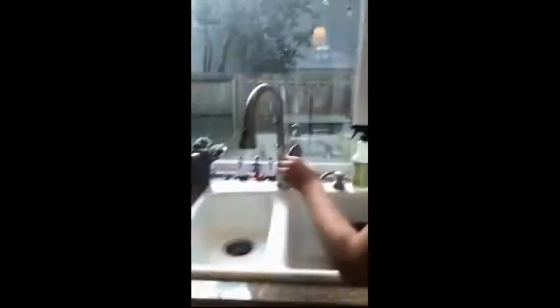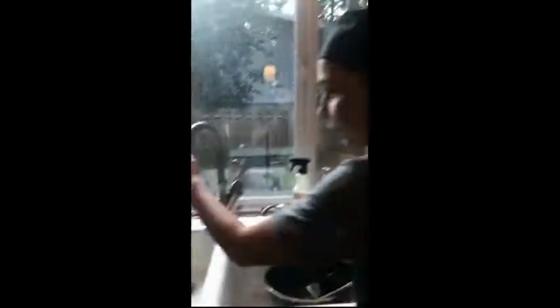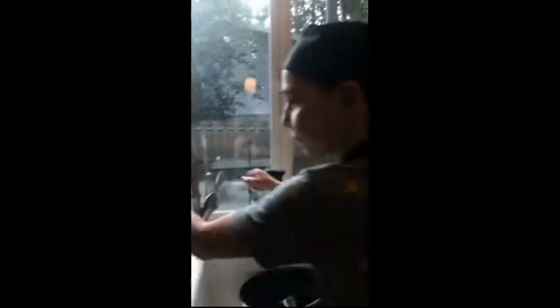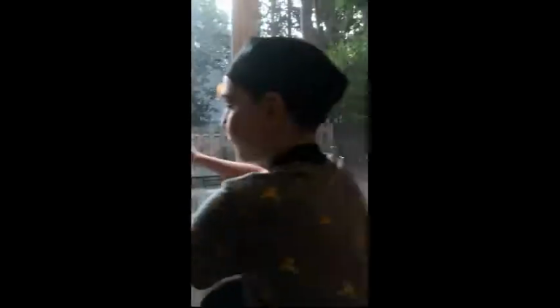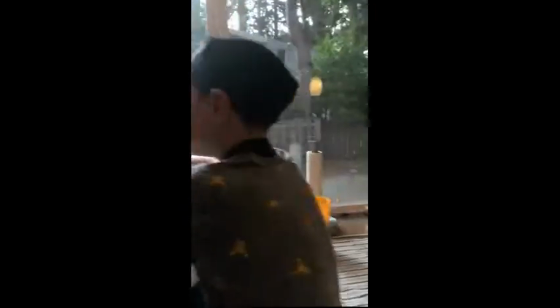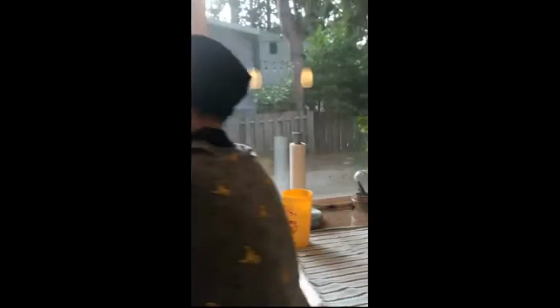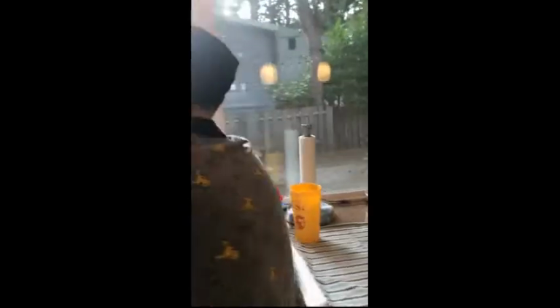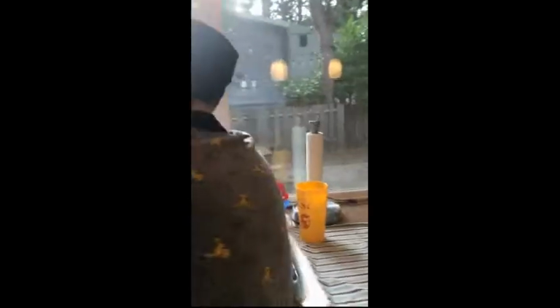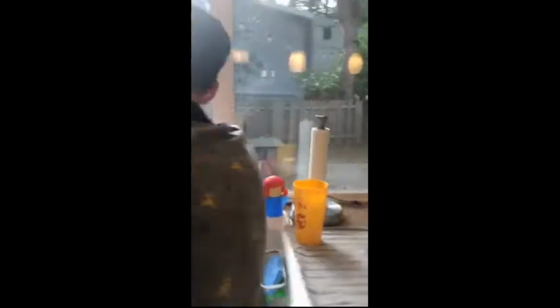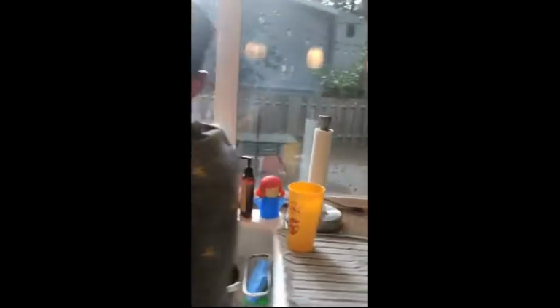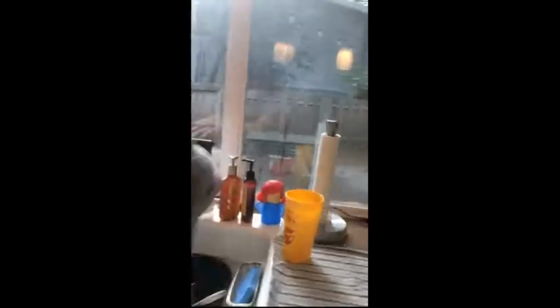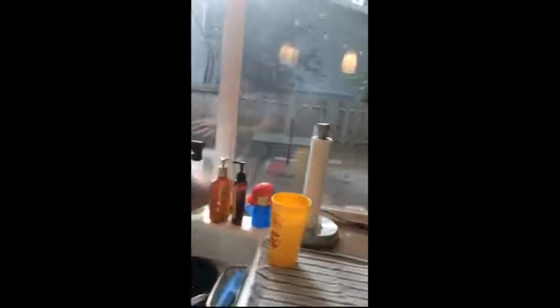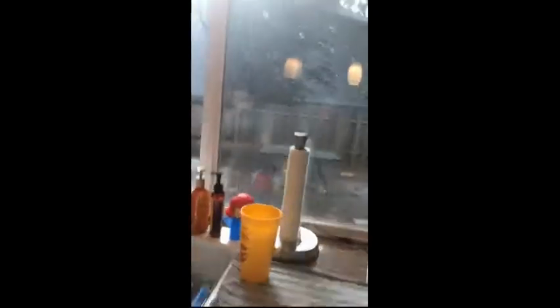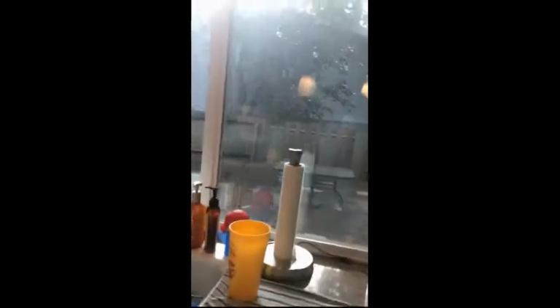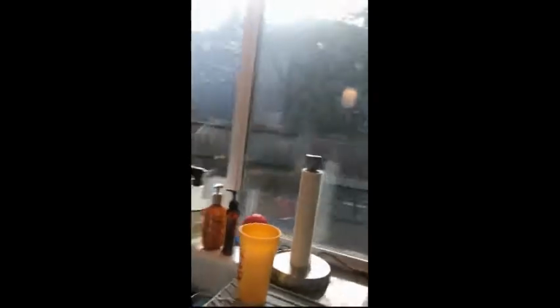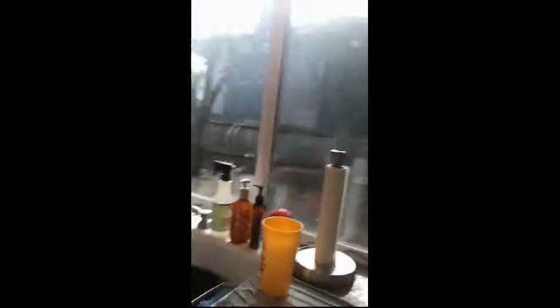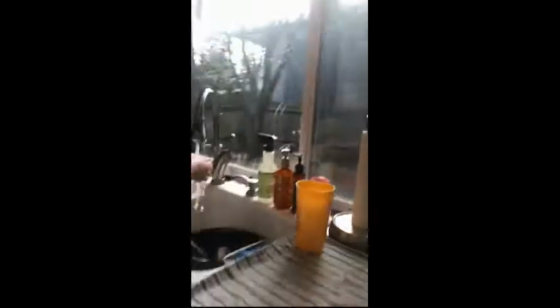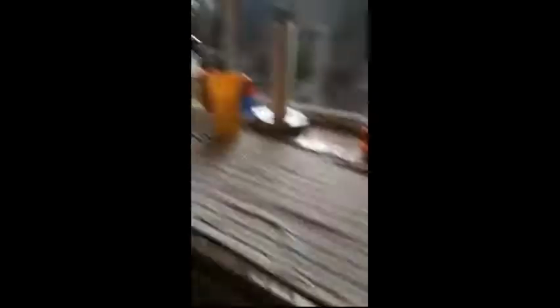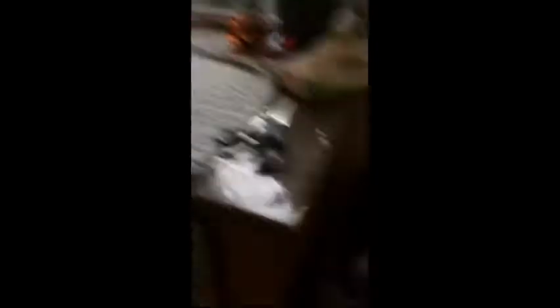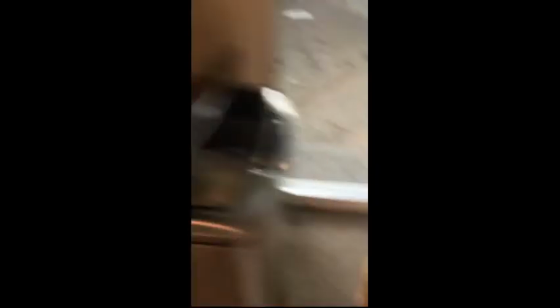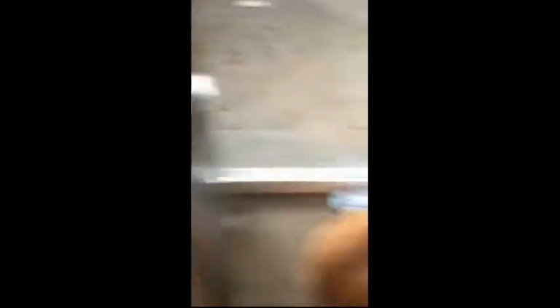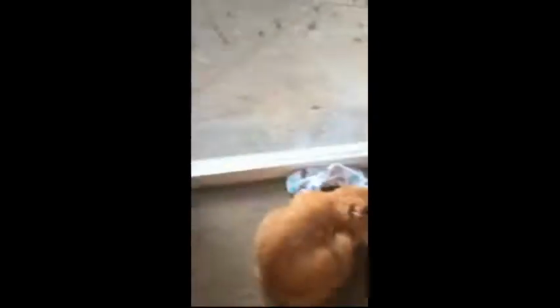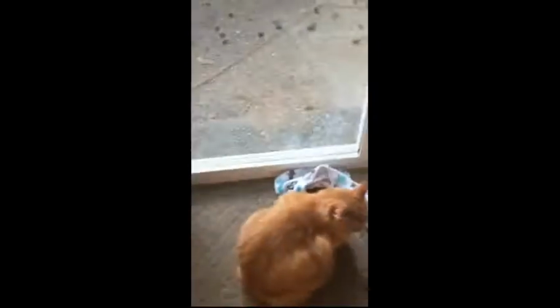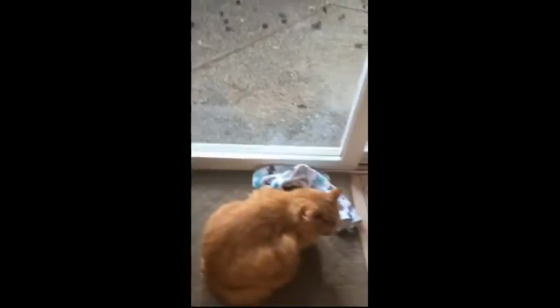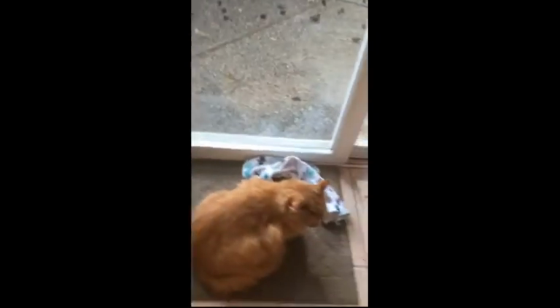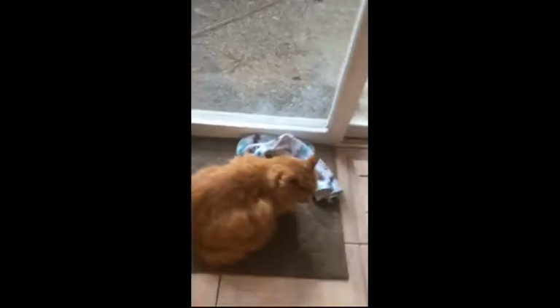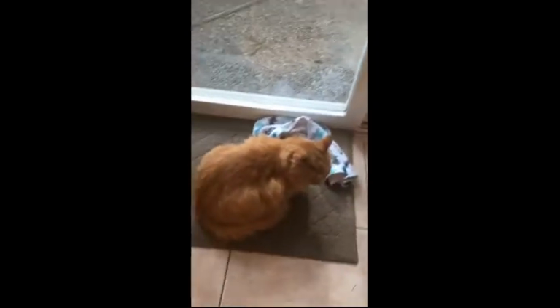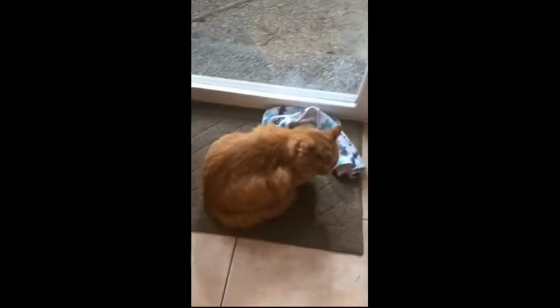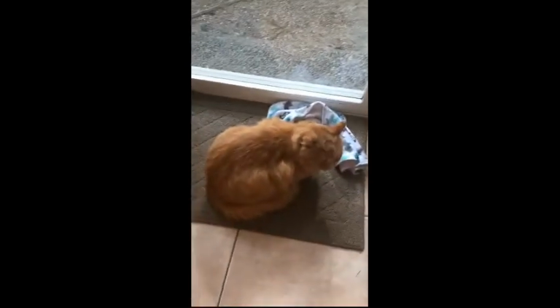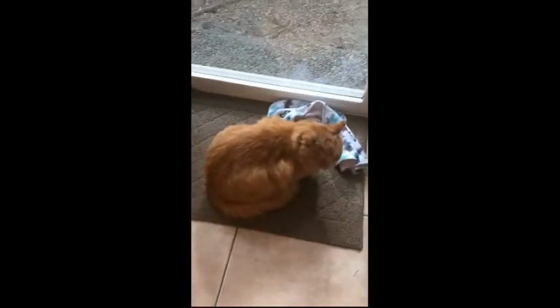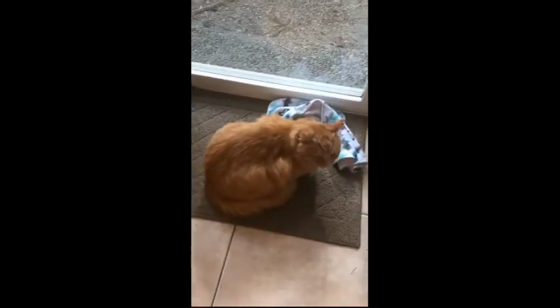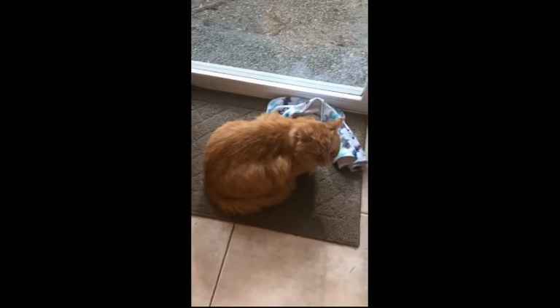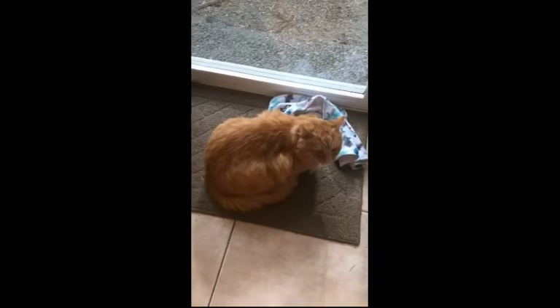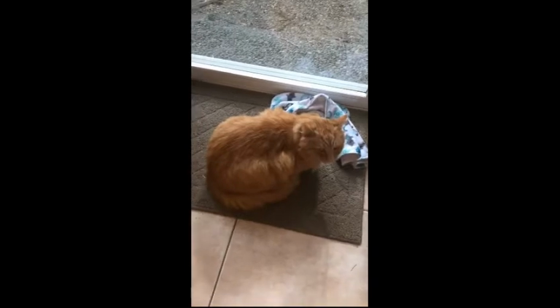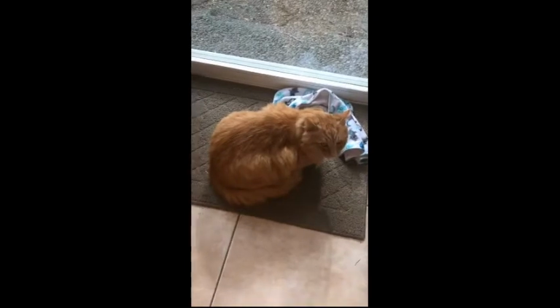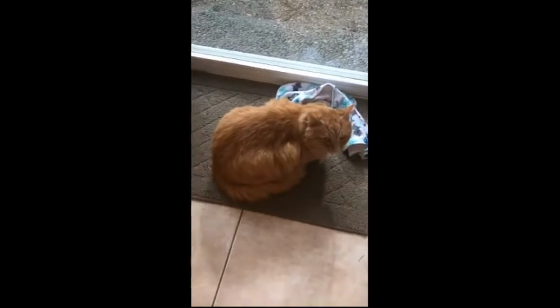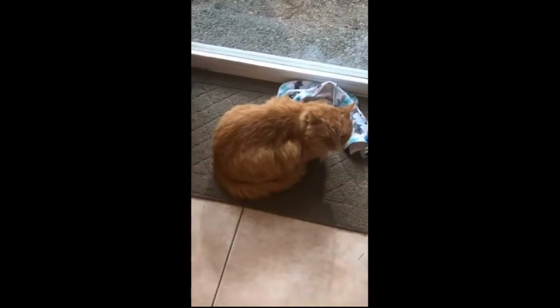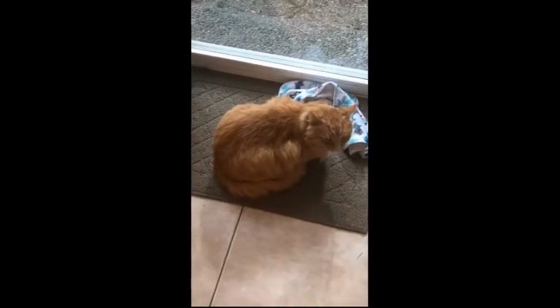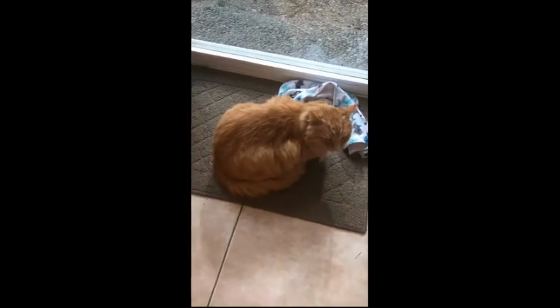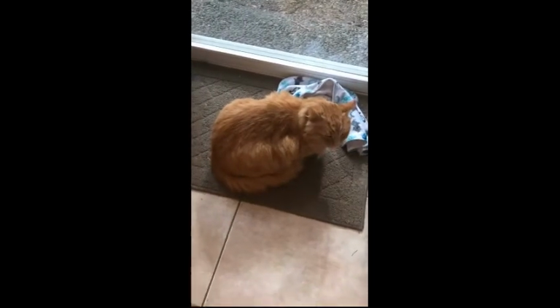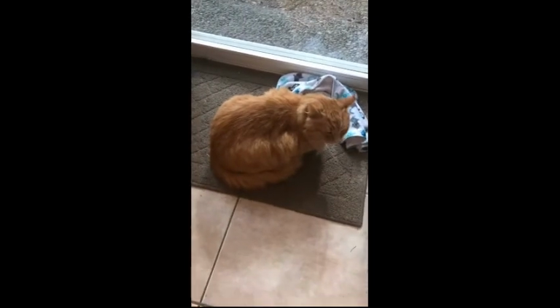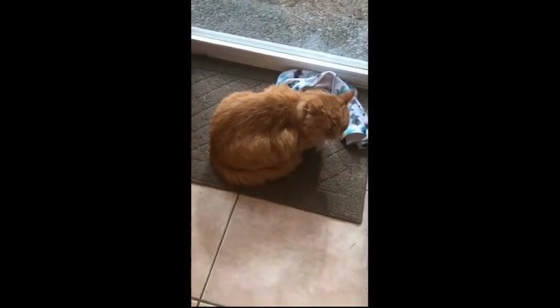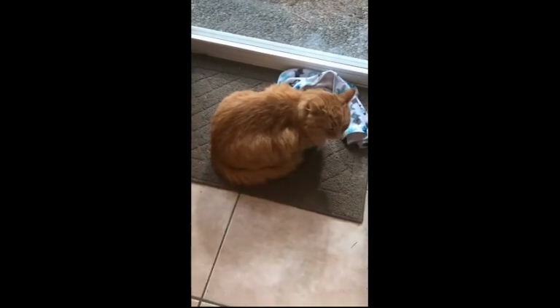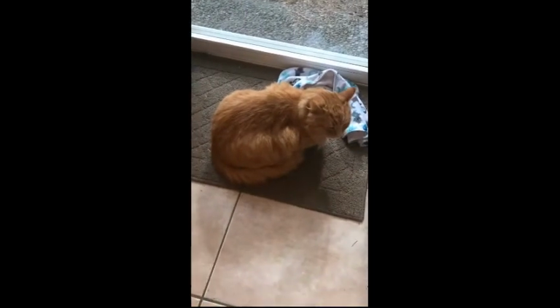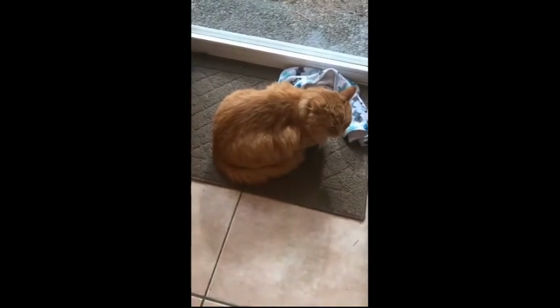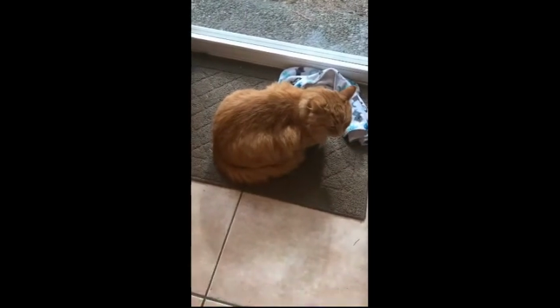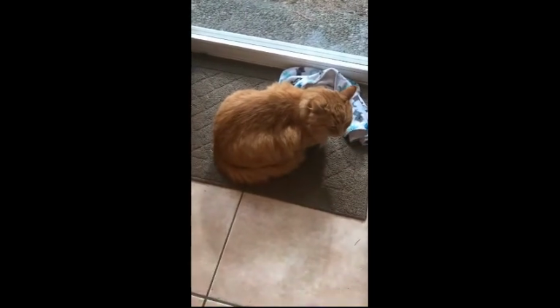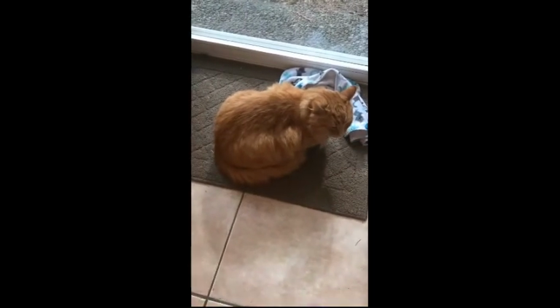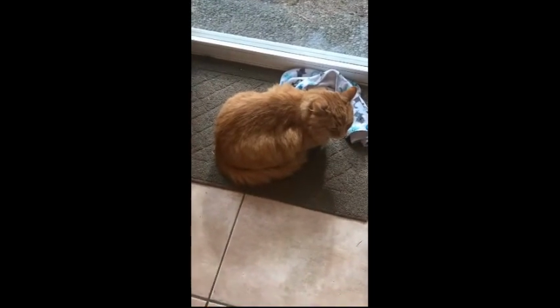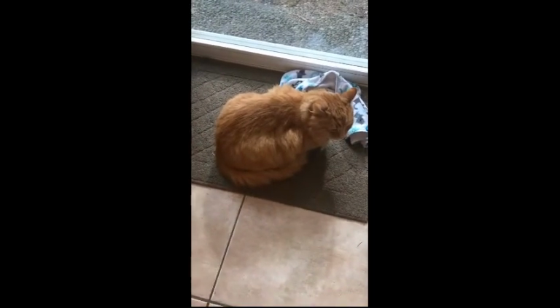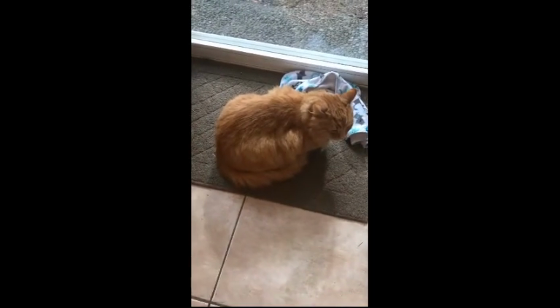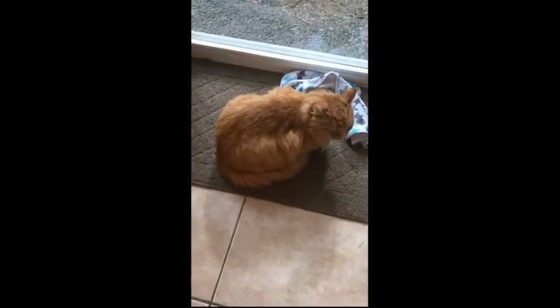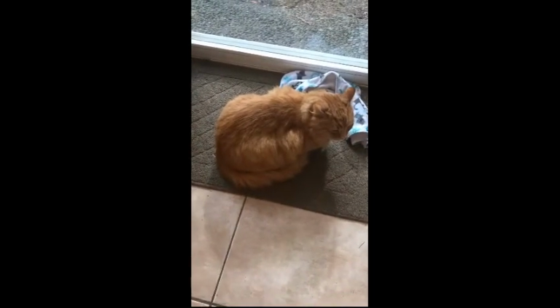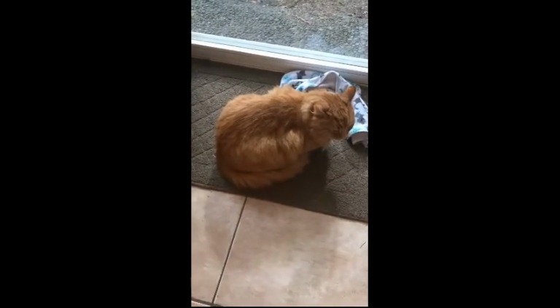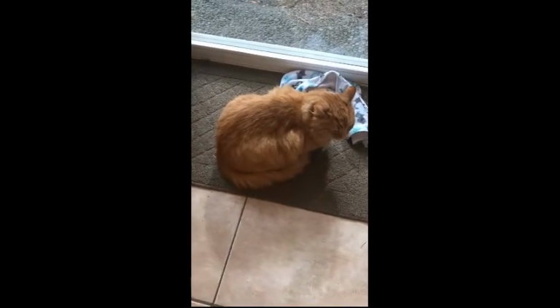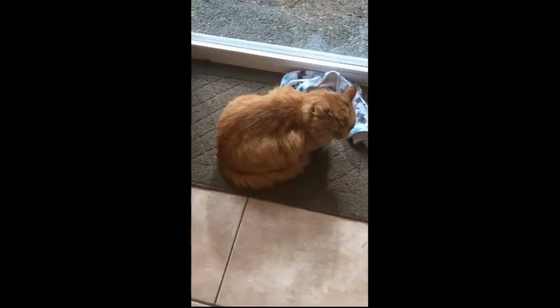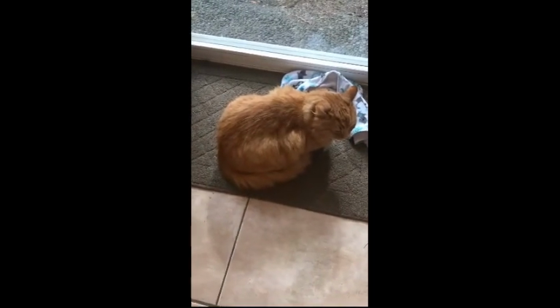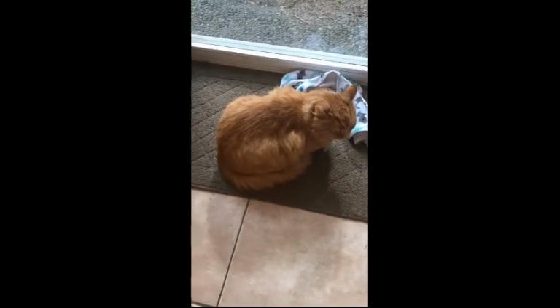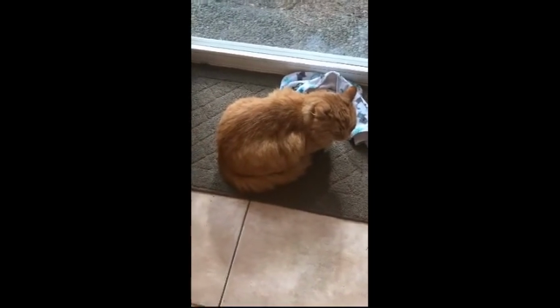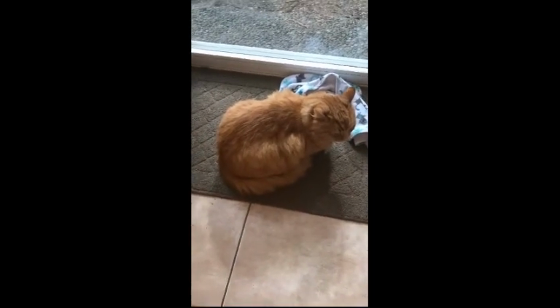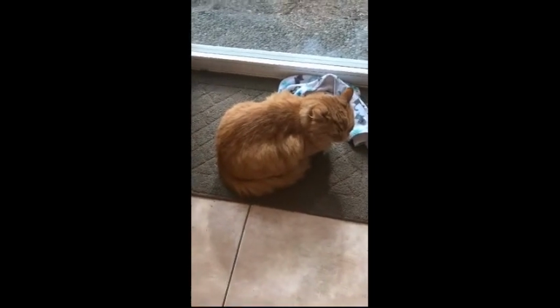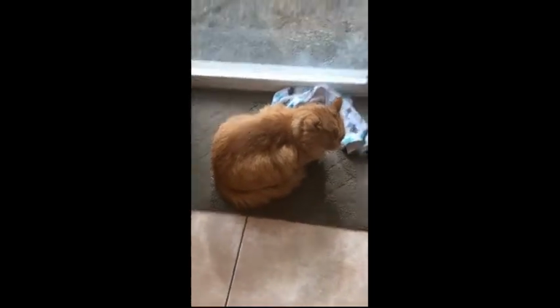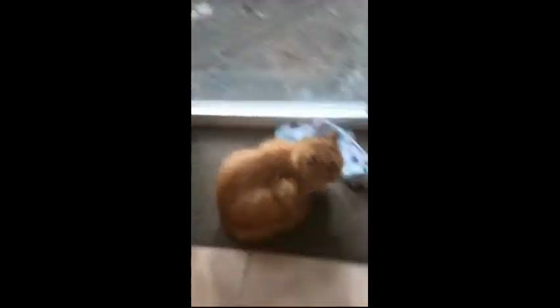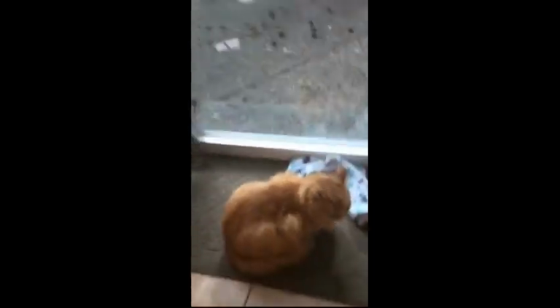While we are waiting for our bread to bake, here is our cat. His name is Timmy. Timmy, say hi.